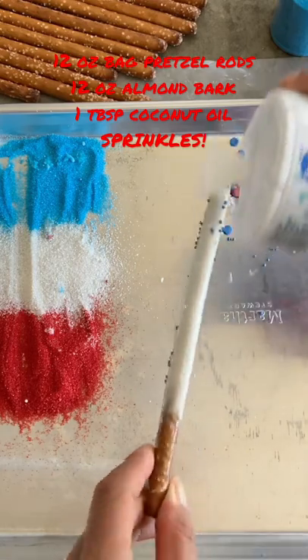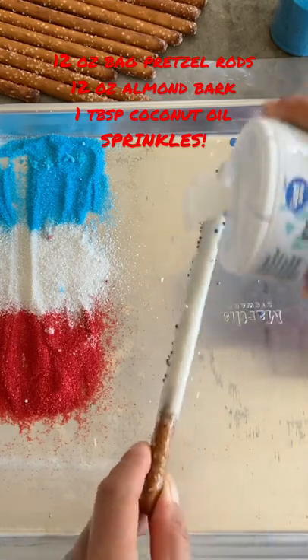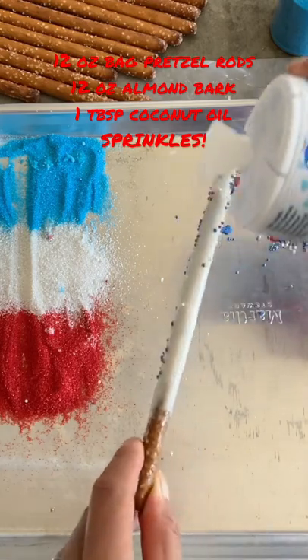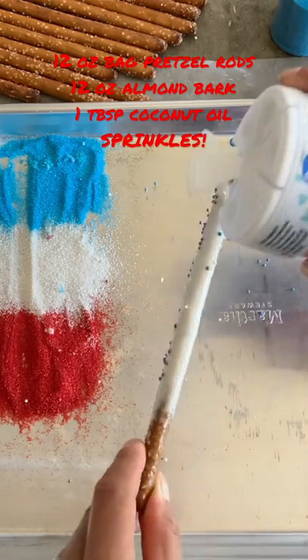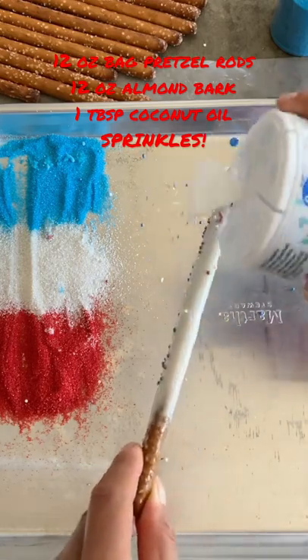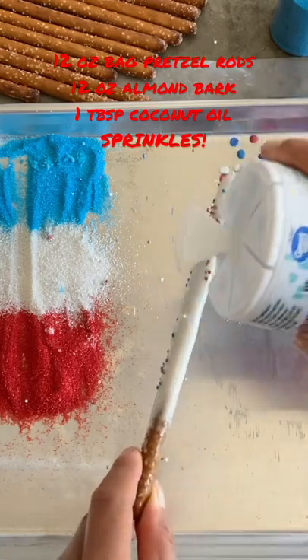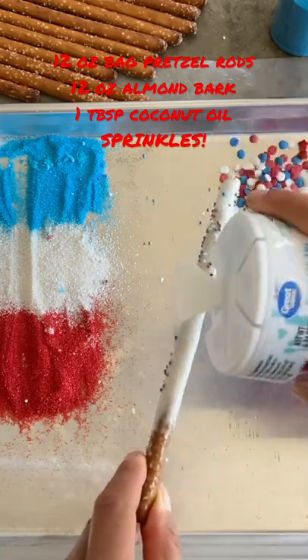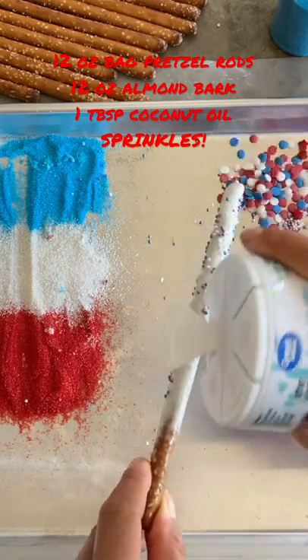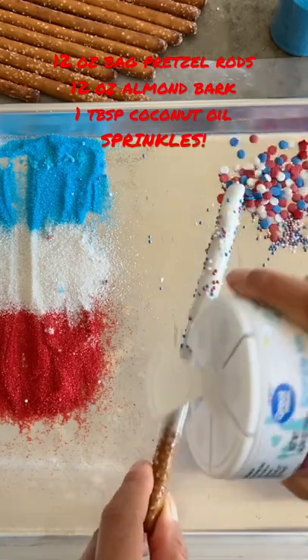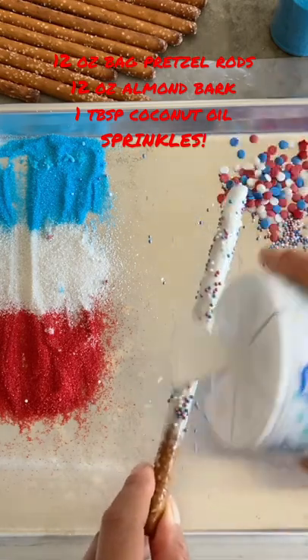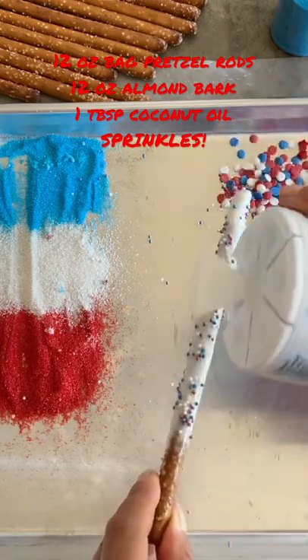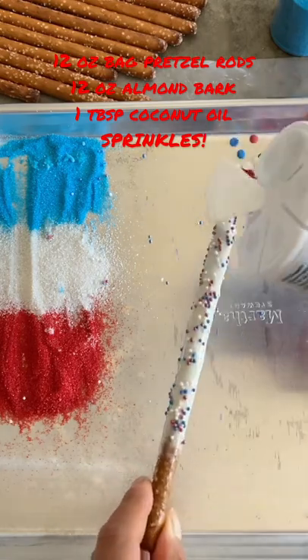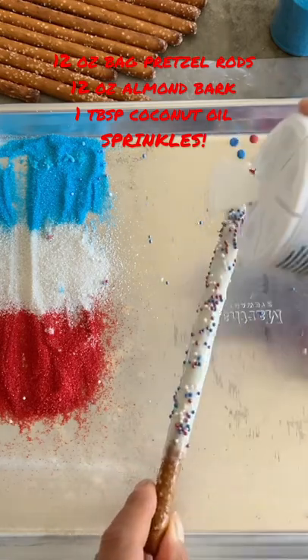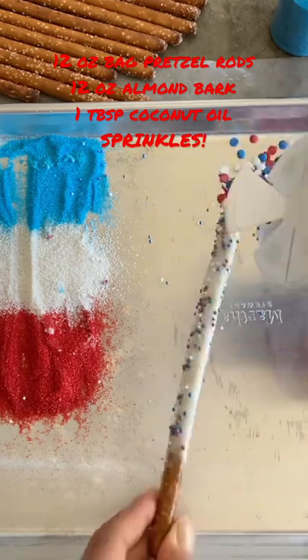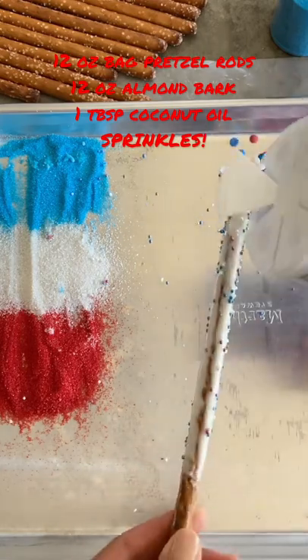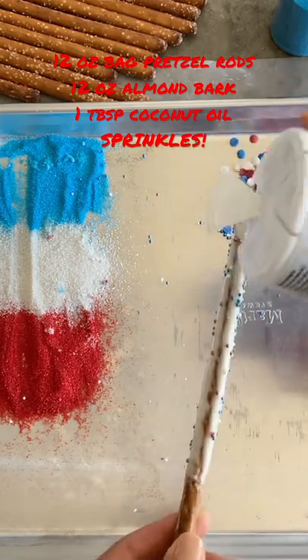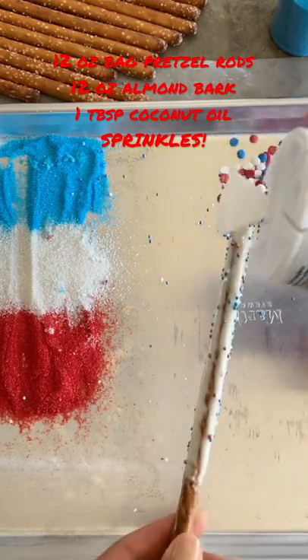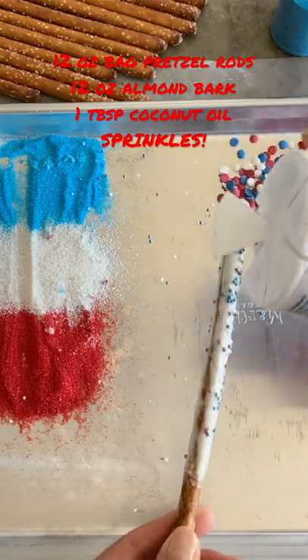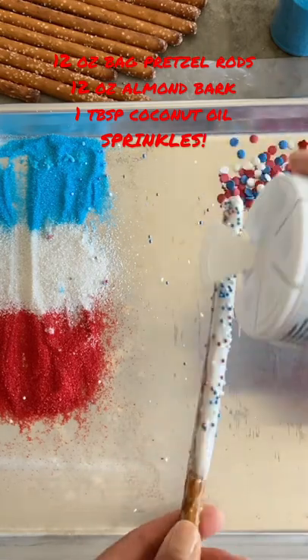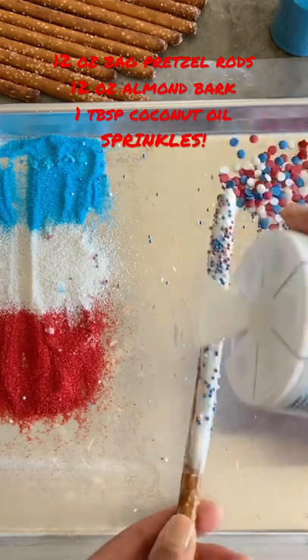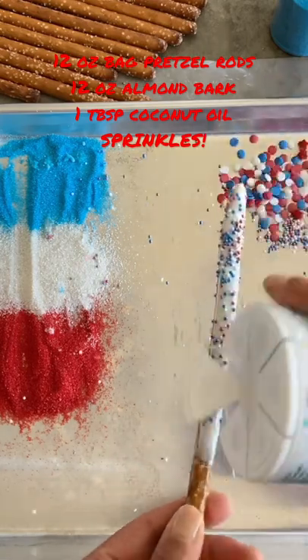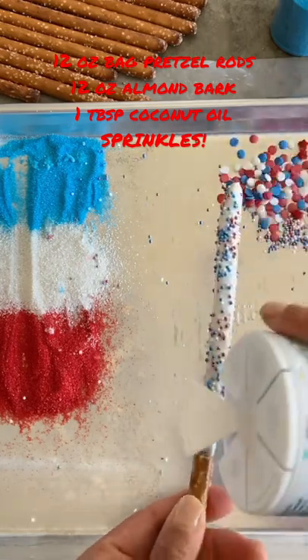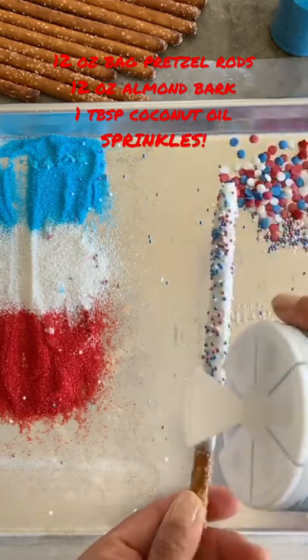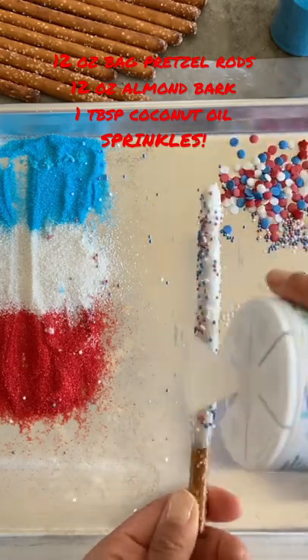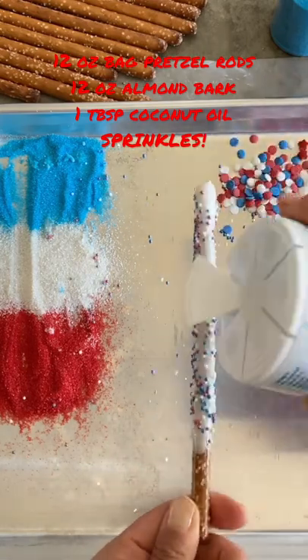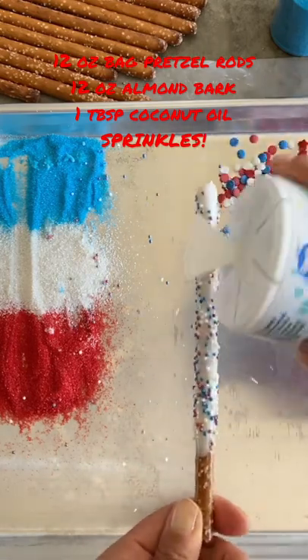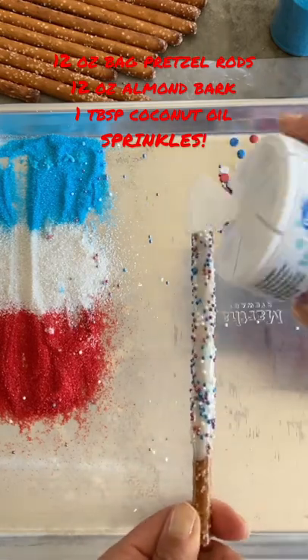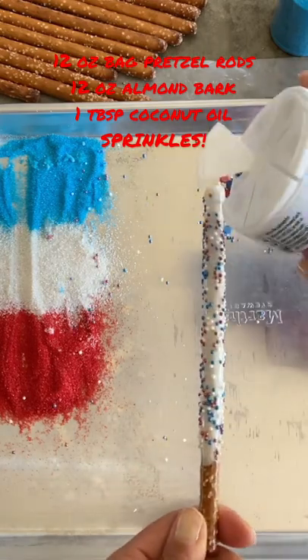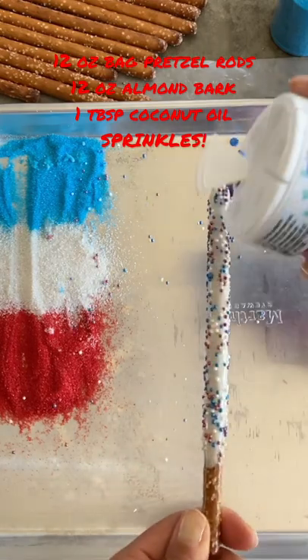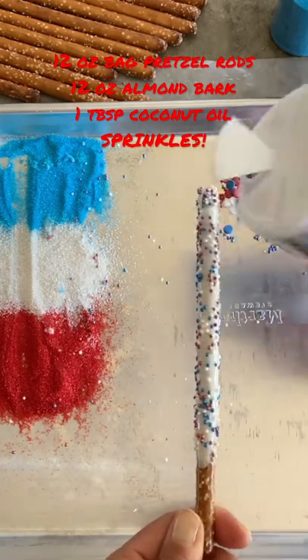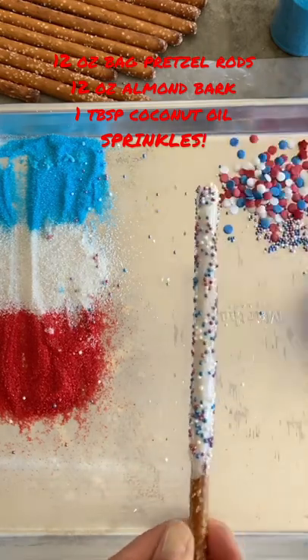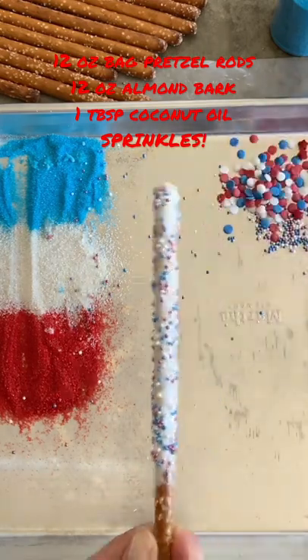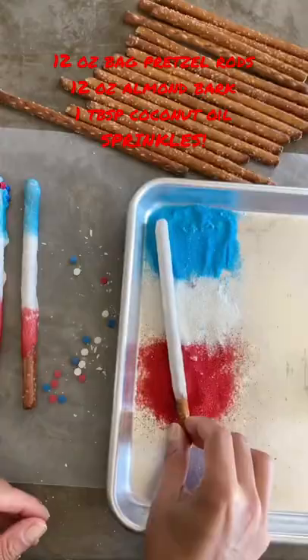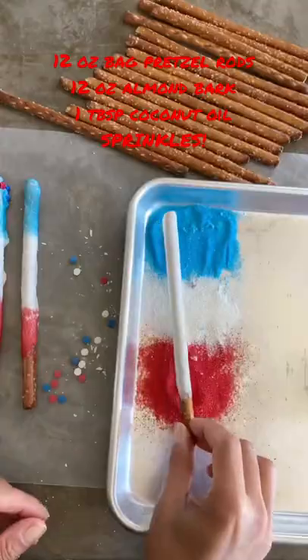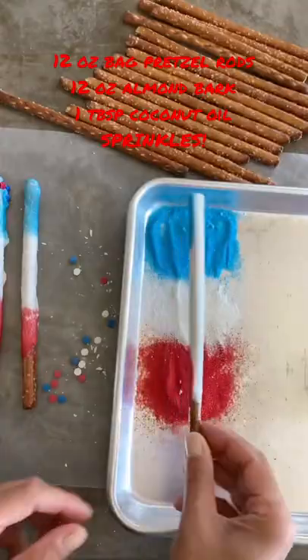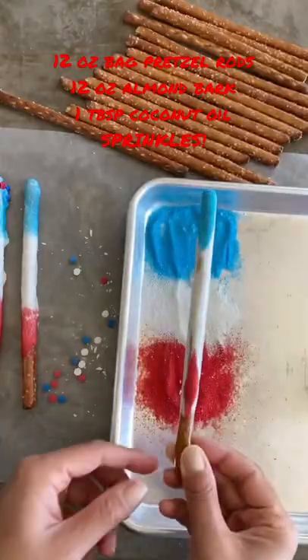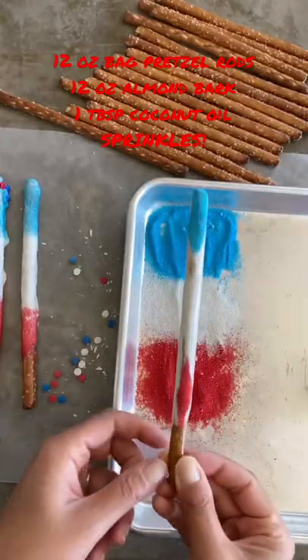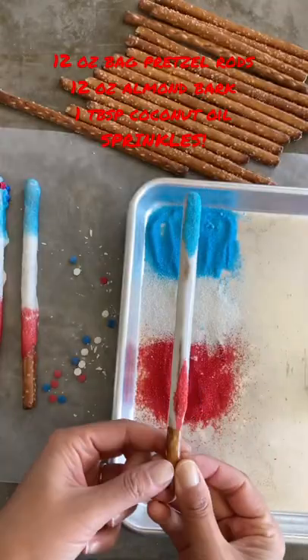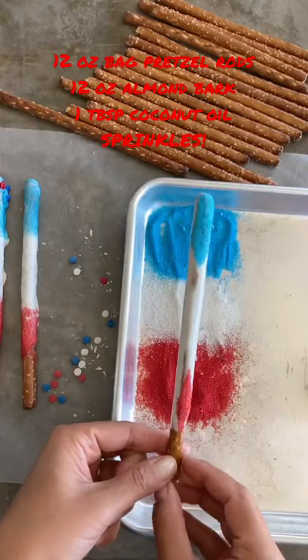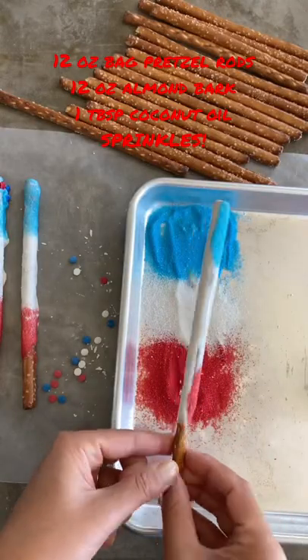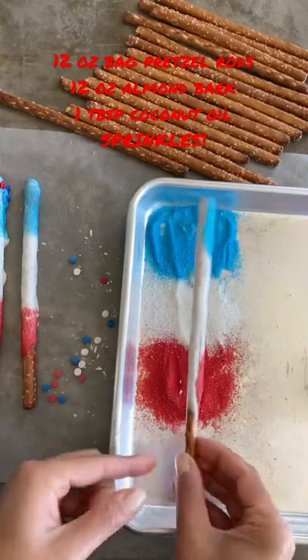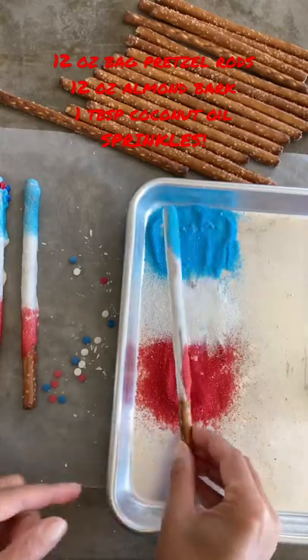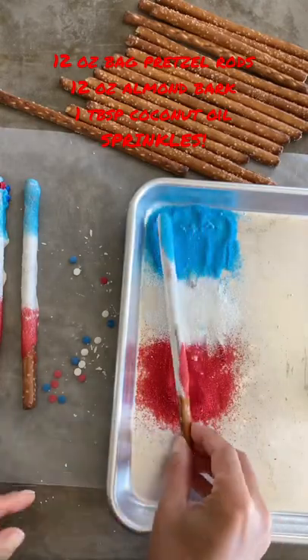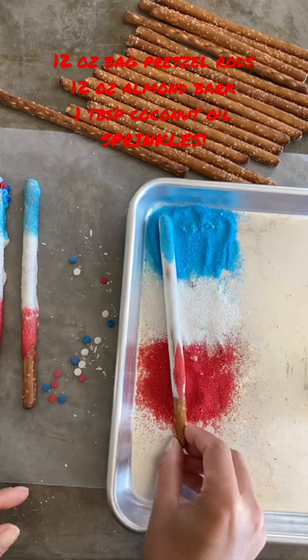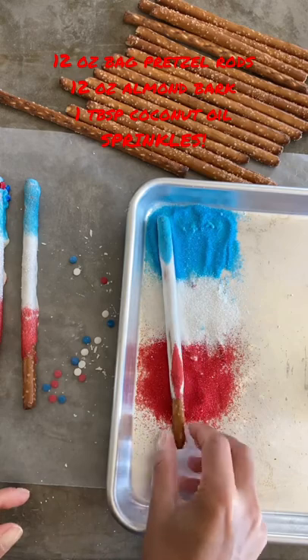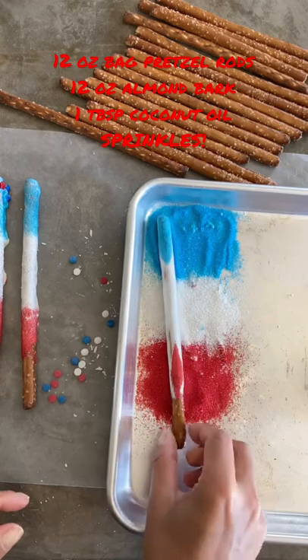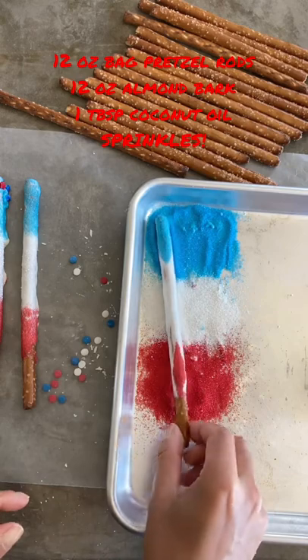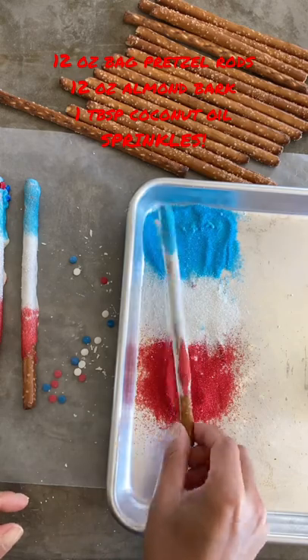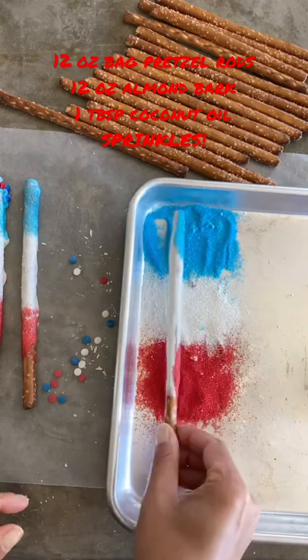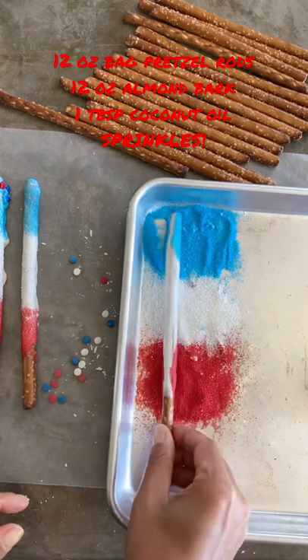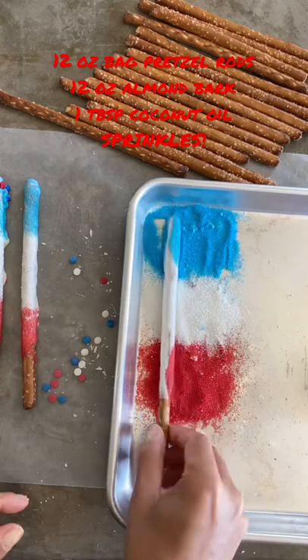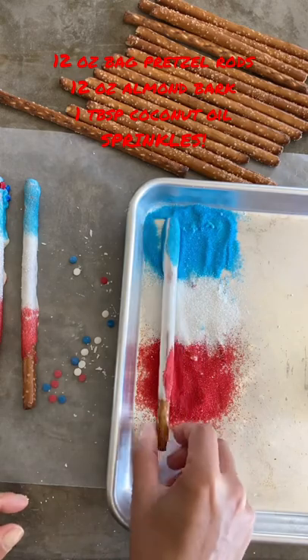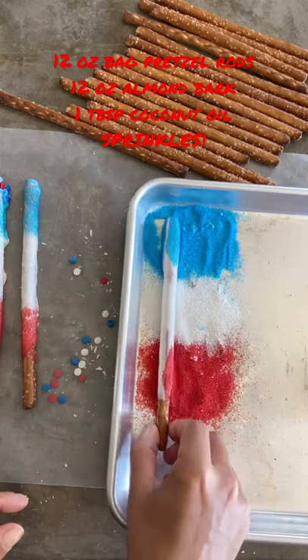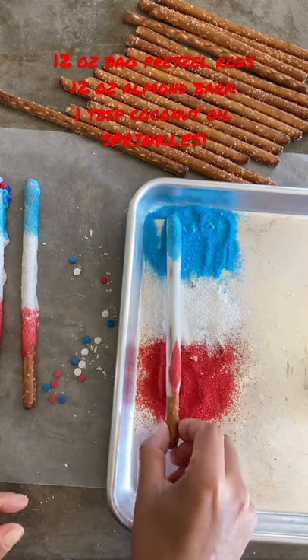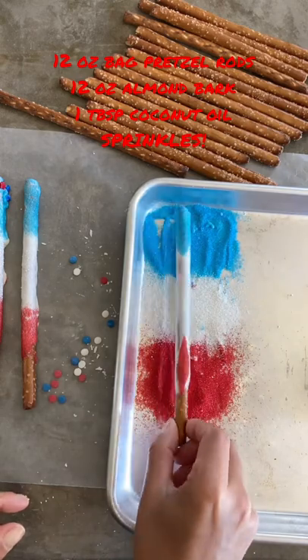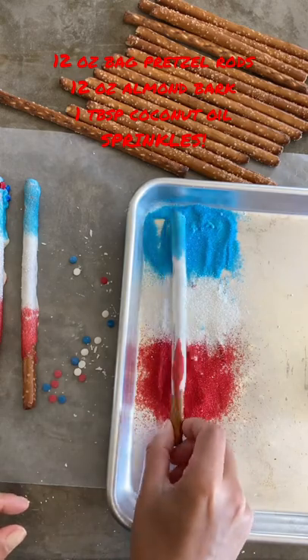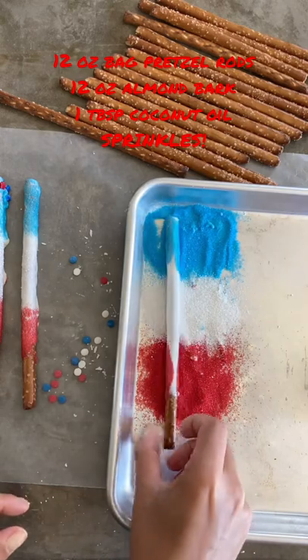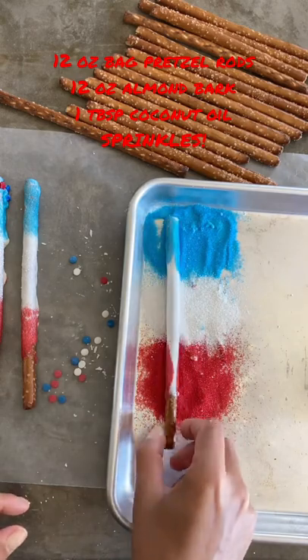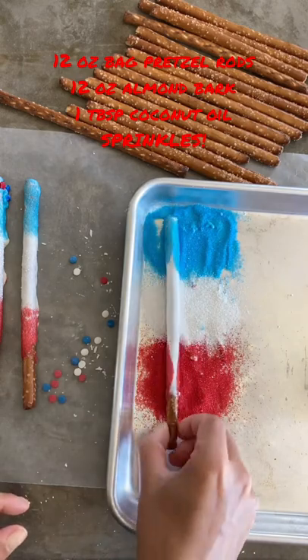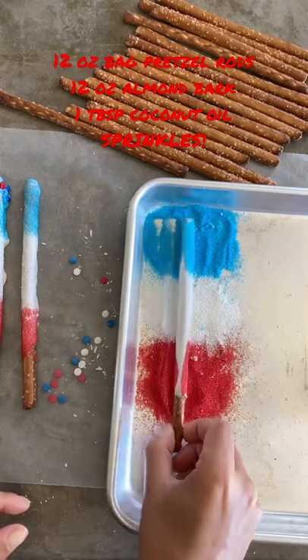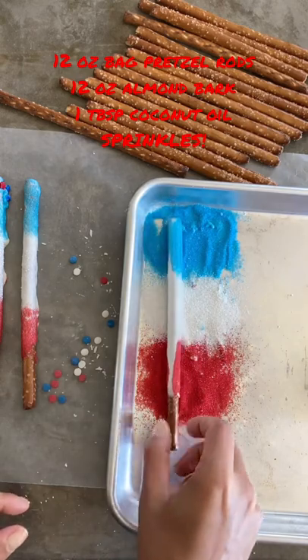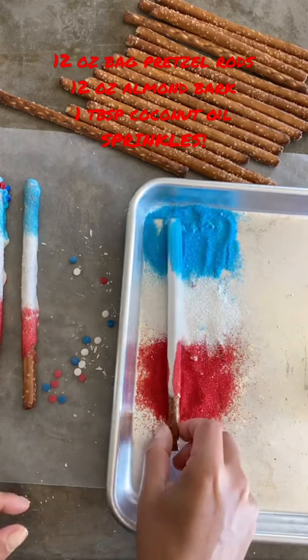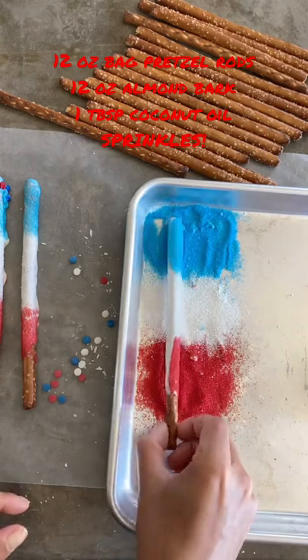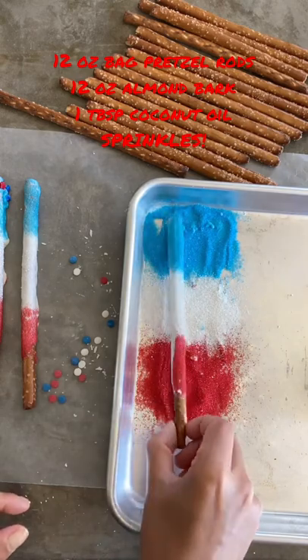Coat with your choice of sprinkles or other toppings and cool on a sheet of wax paper.